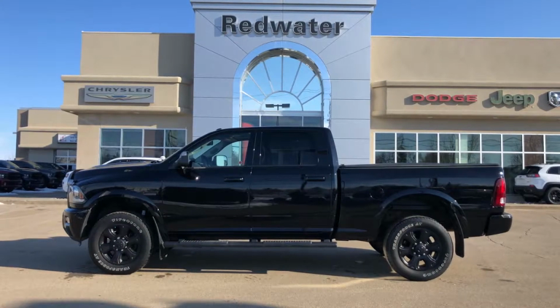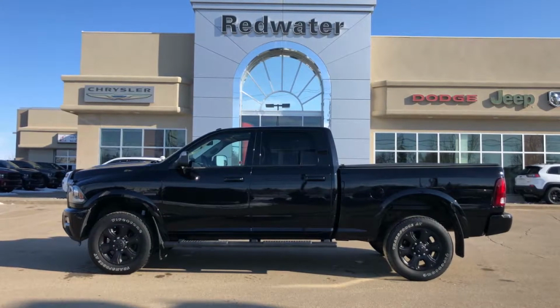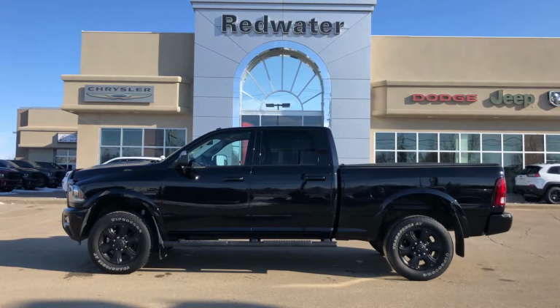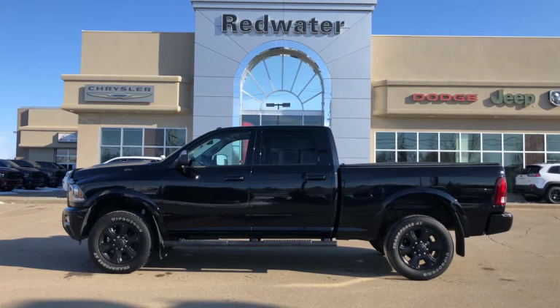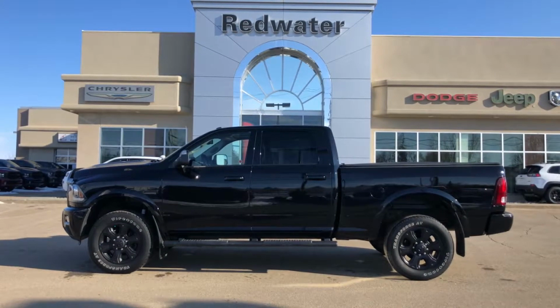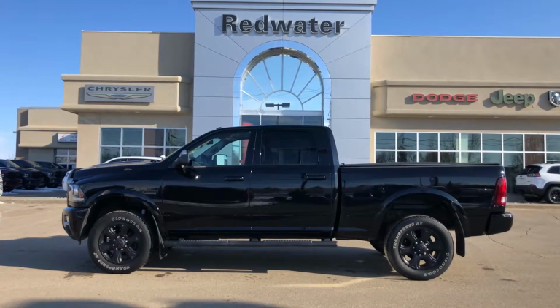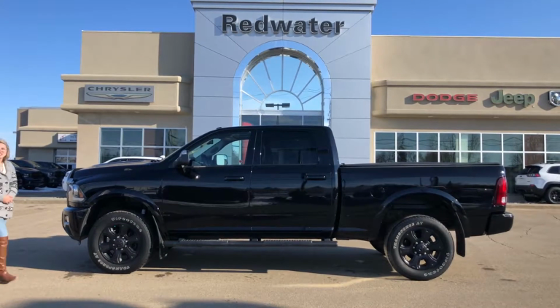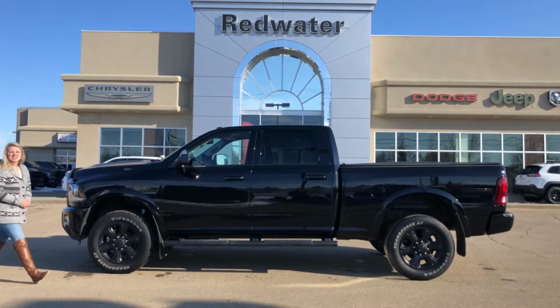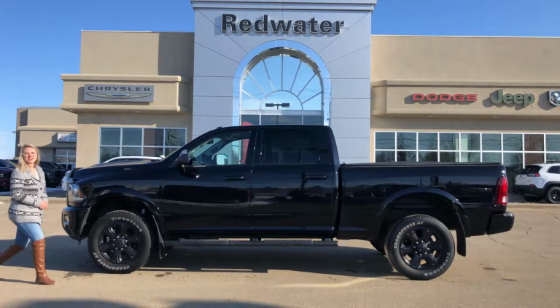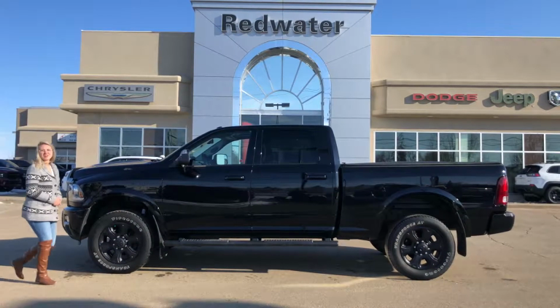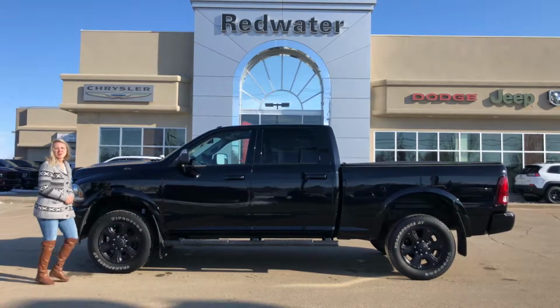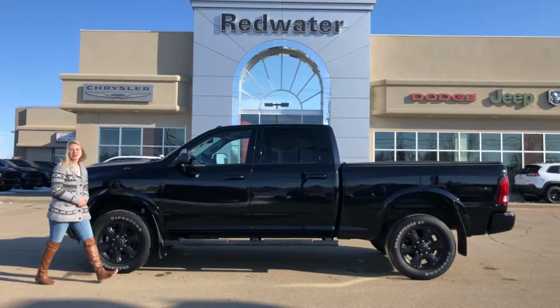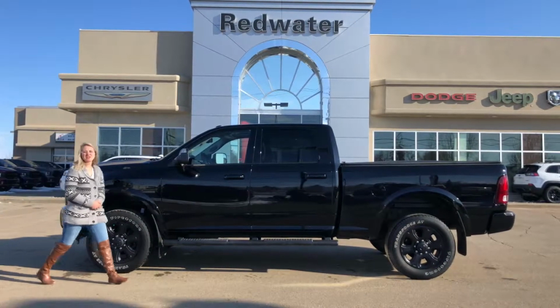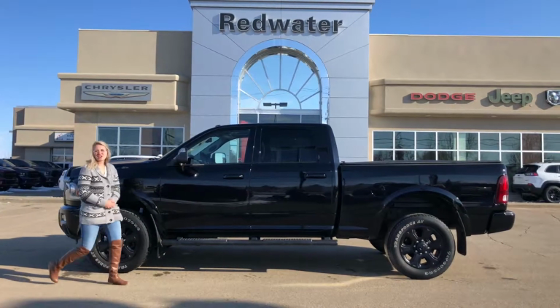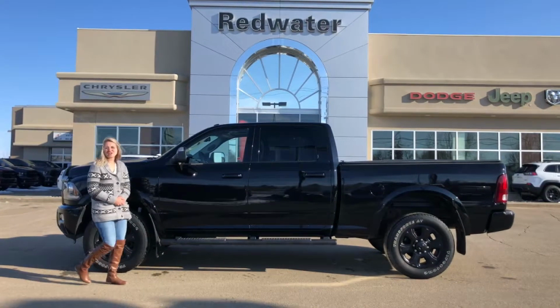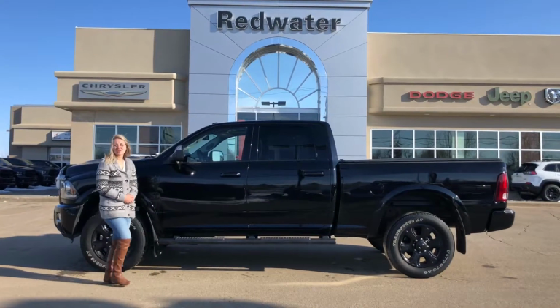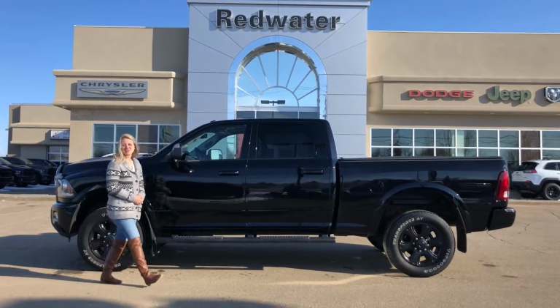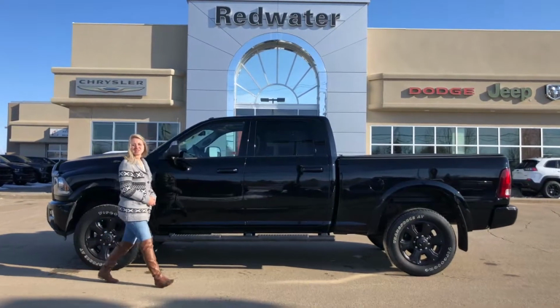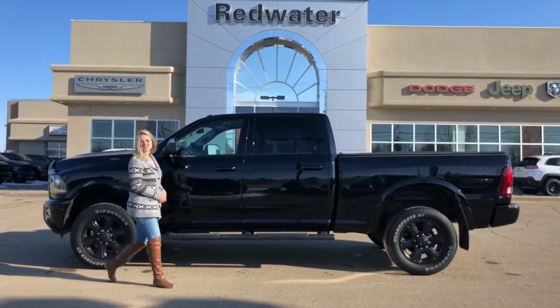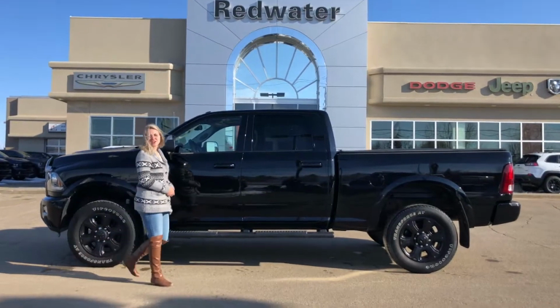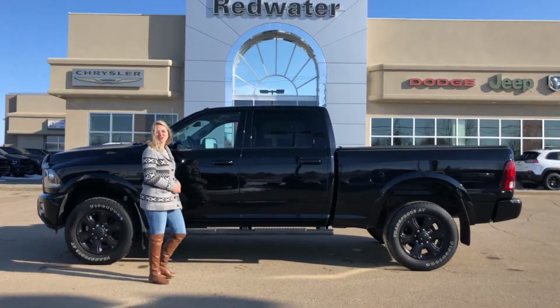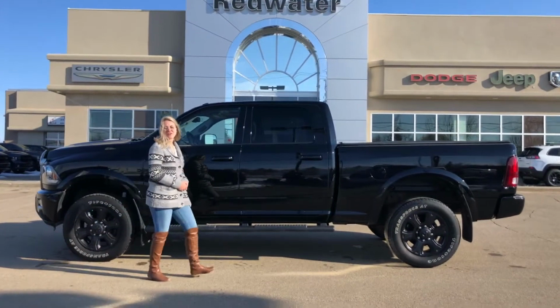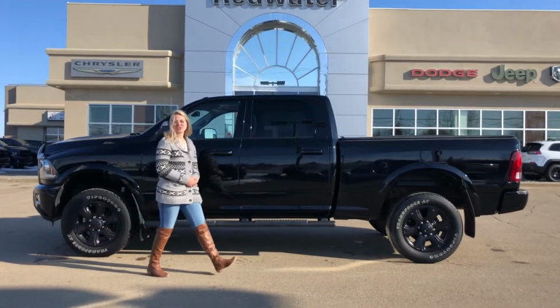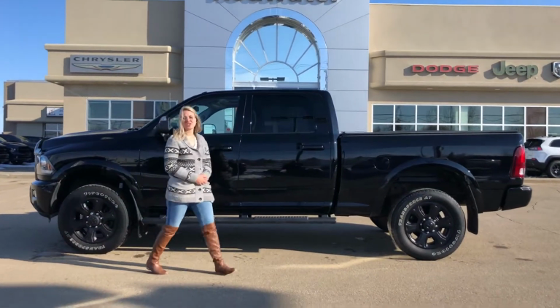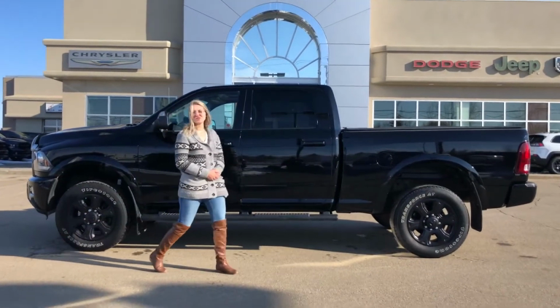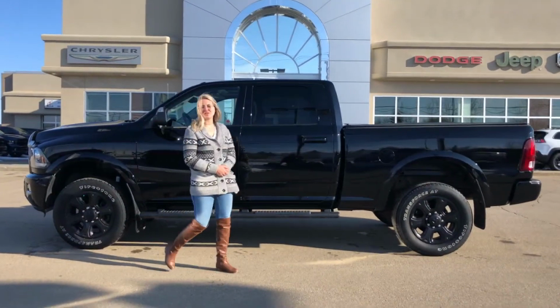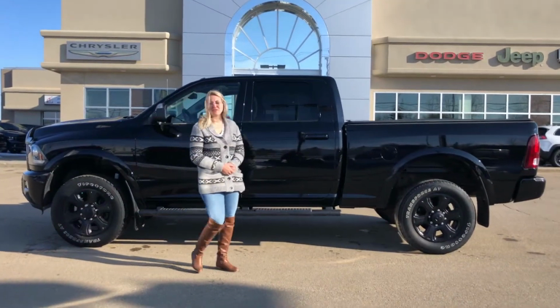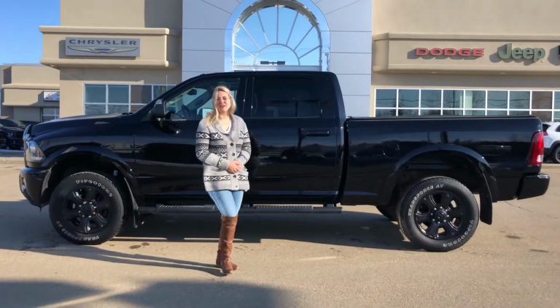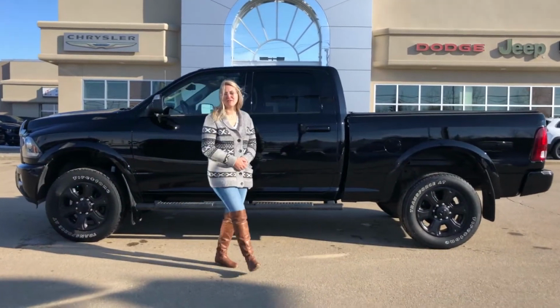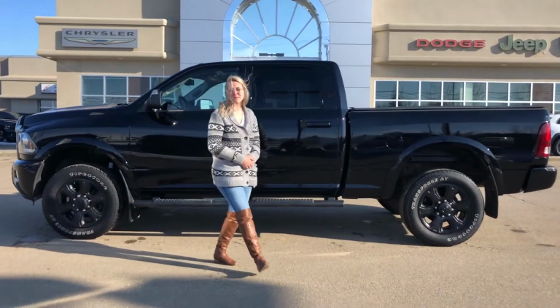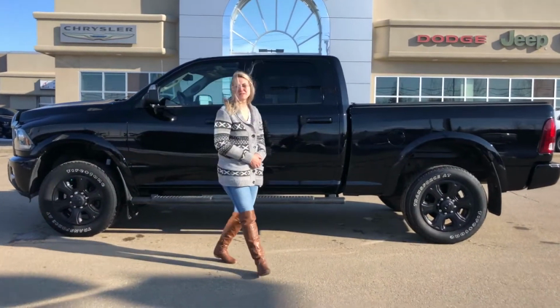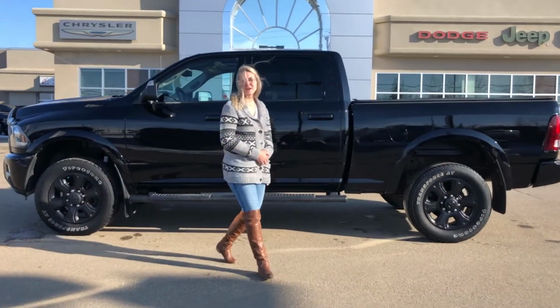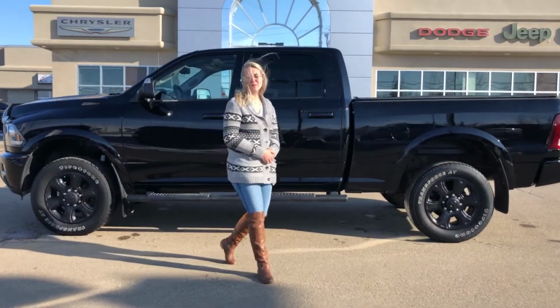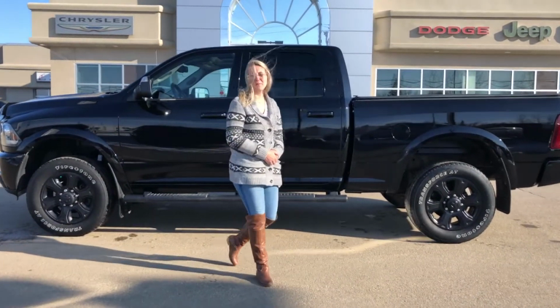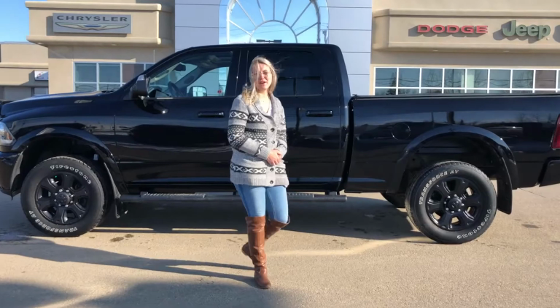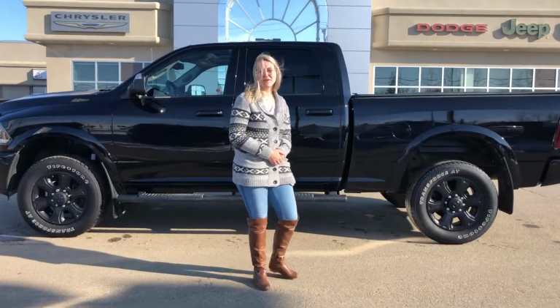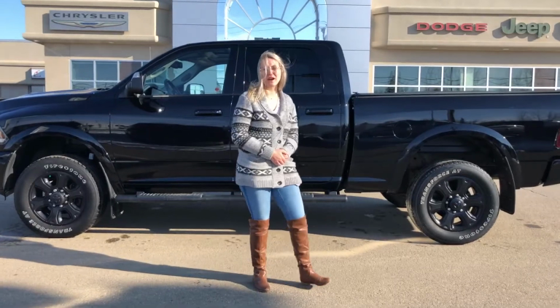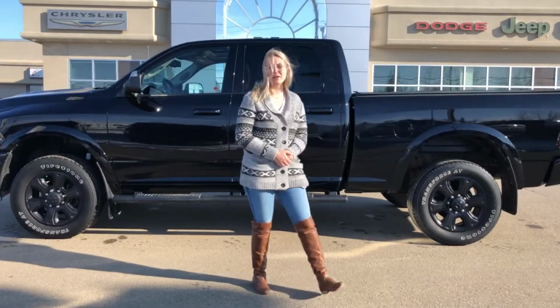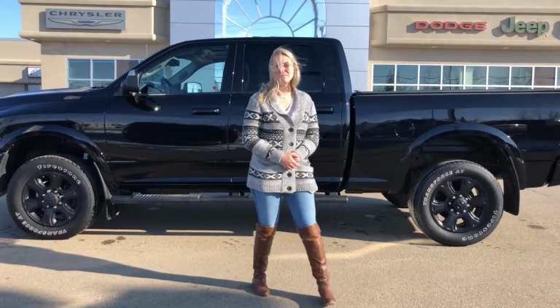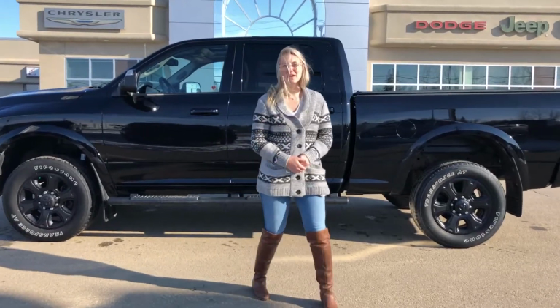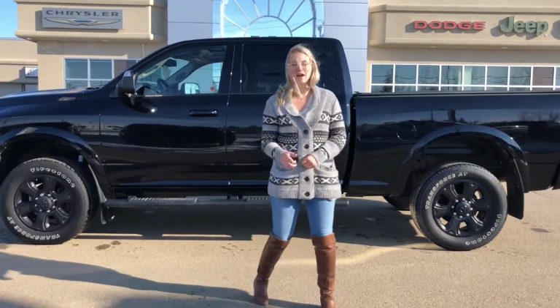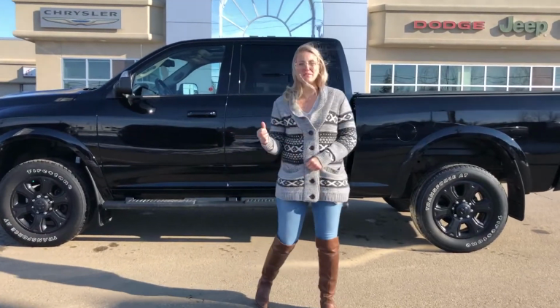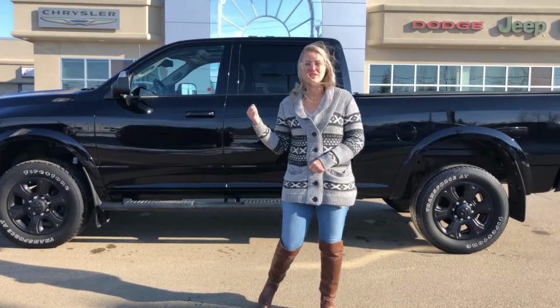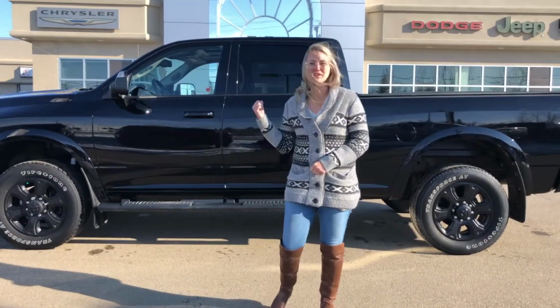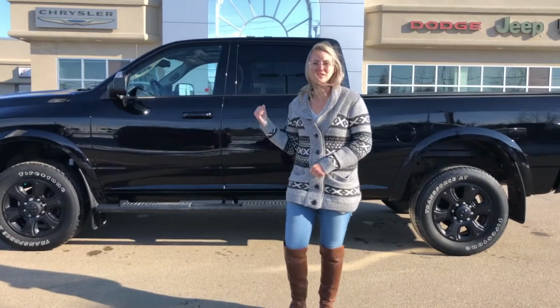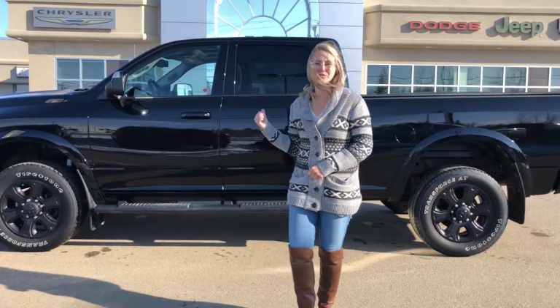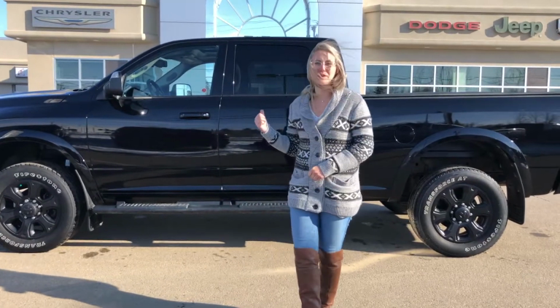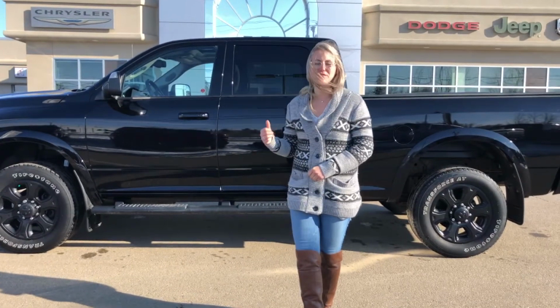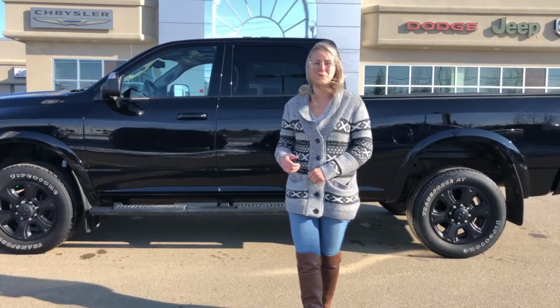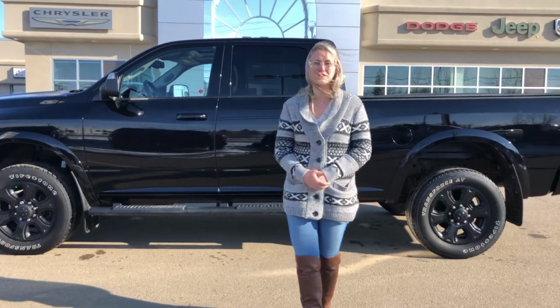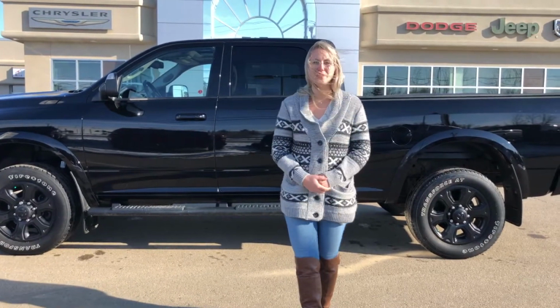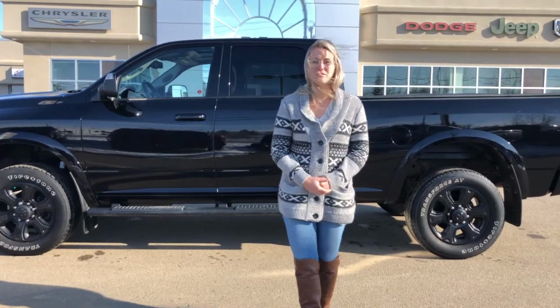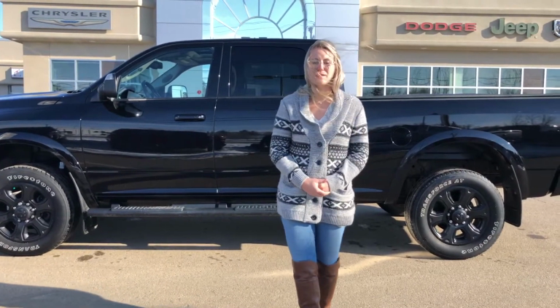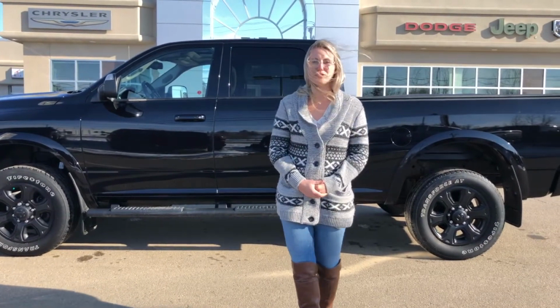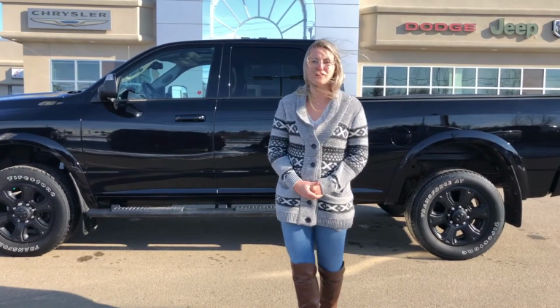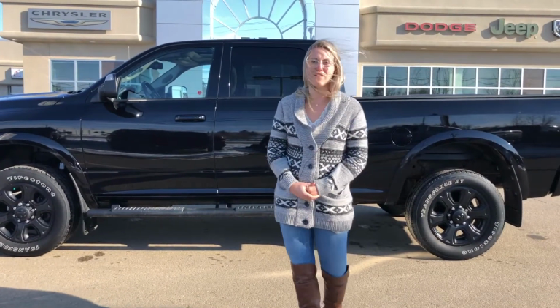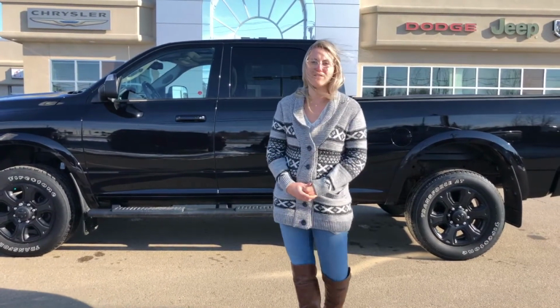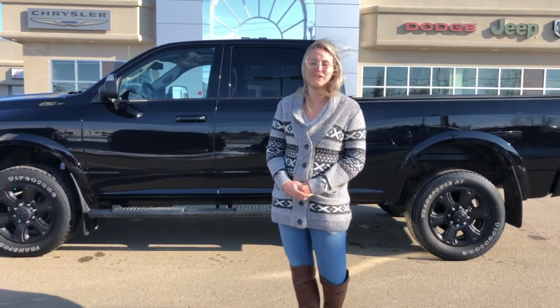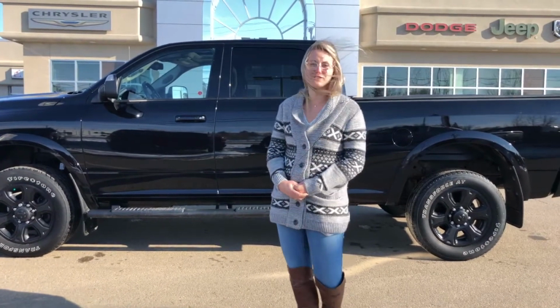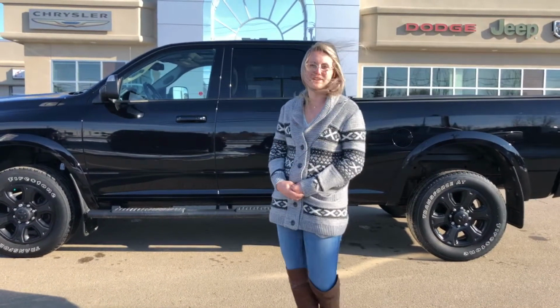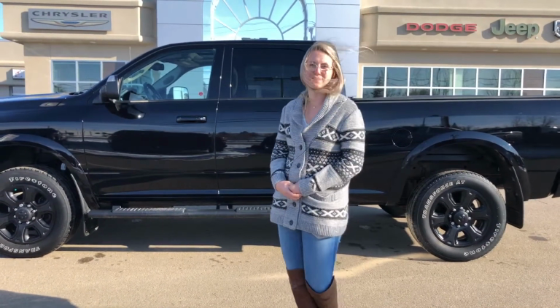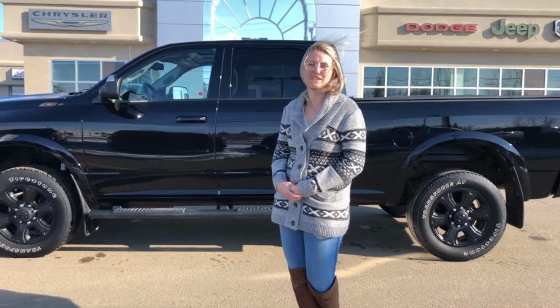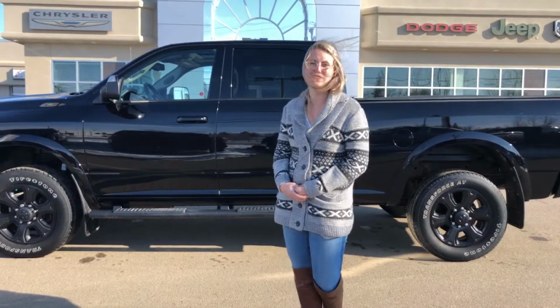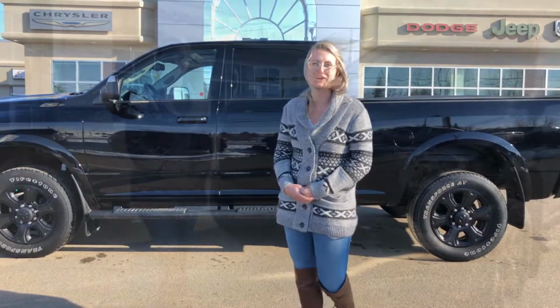Hey guys, Kirsten here at Redwater Dodge, home of the $10 Oil Change Rig Ready Rams, and now we buy your Ram. Behind me there is a 2014 Ram 3500, so let's take a look.